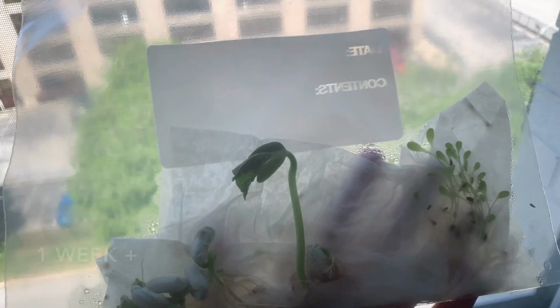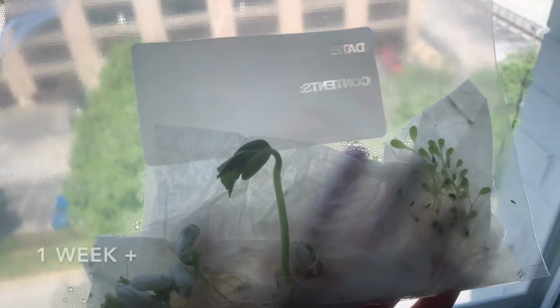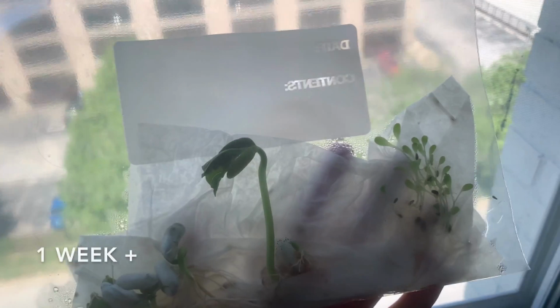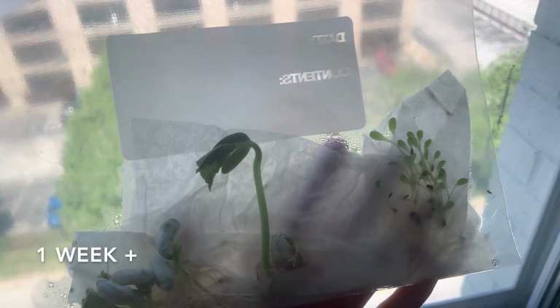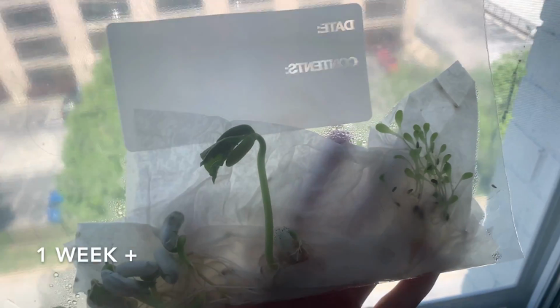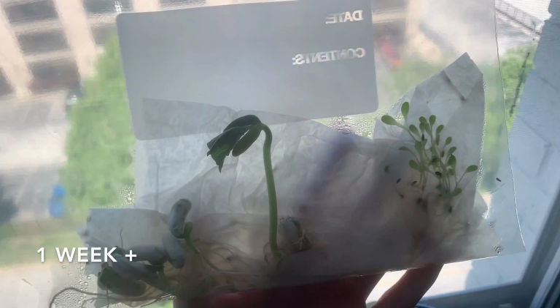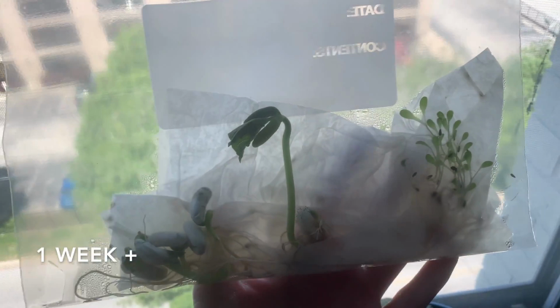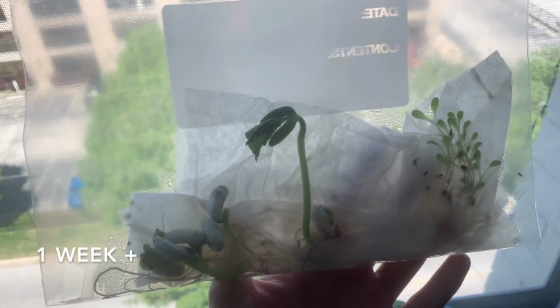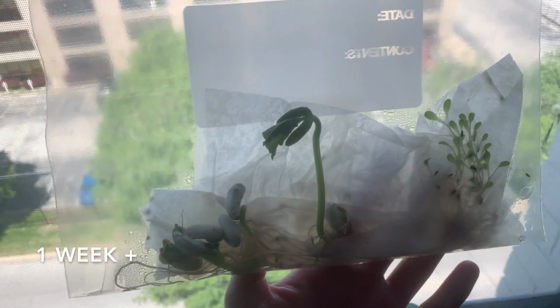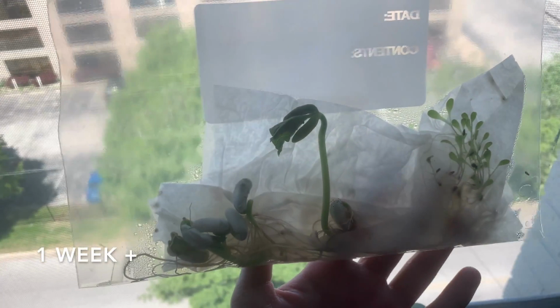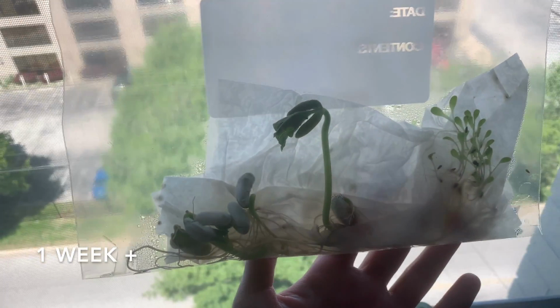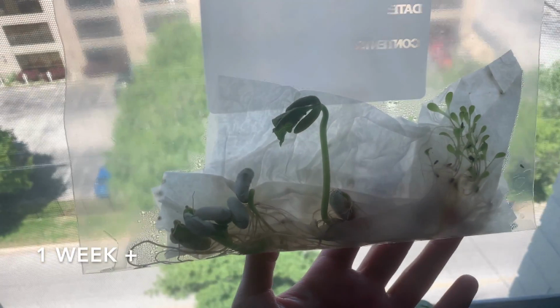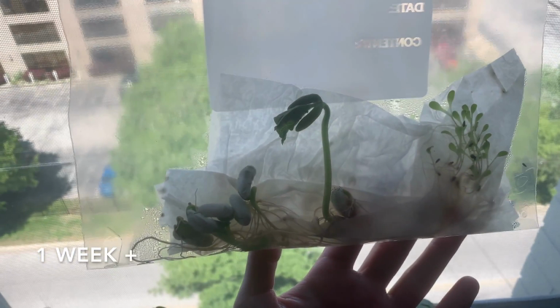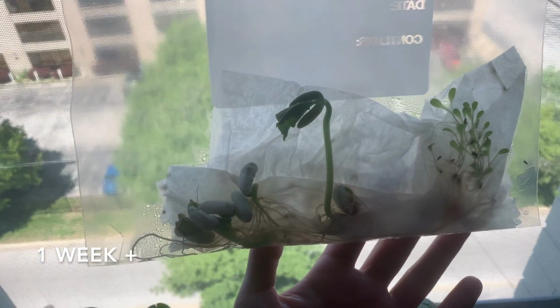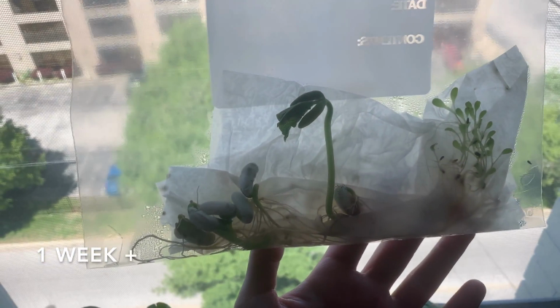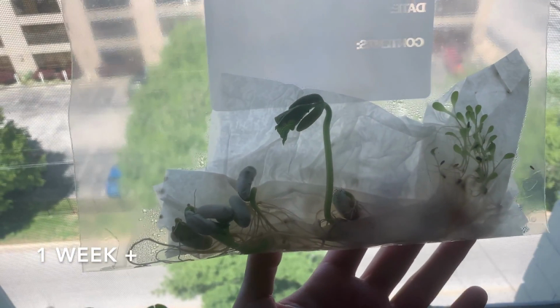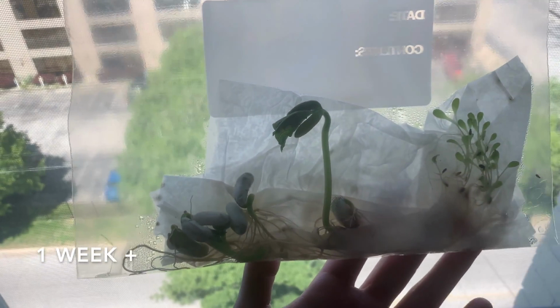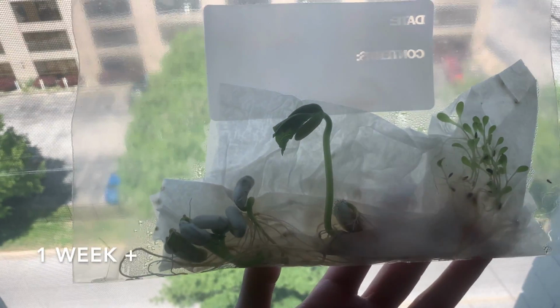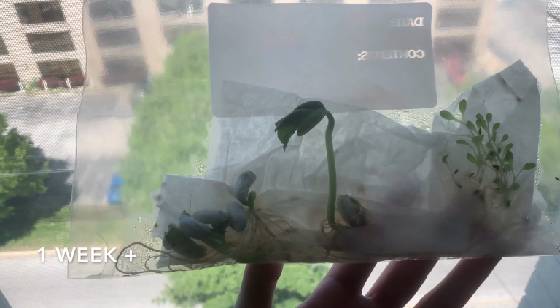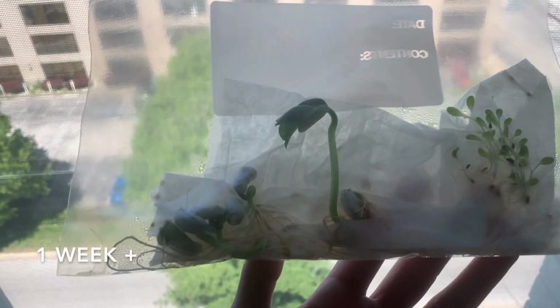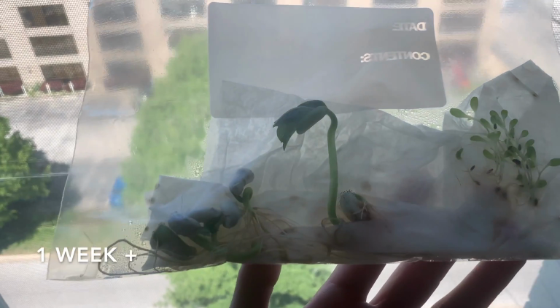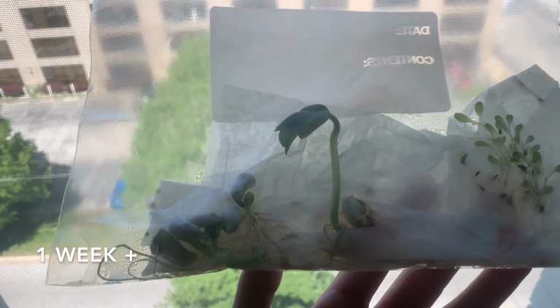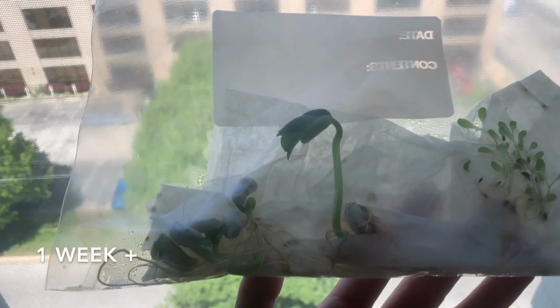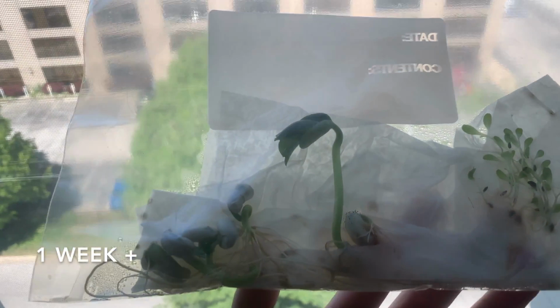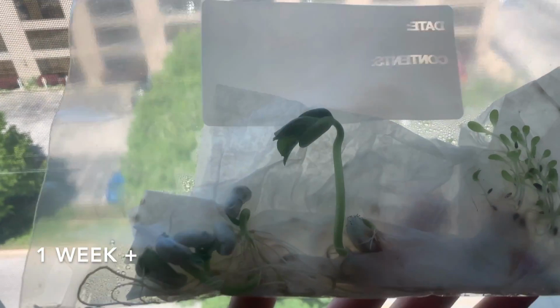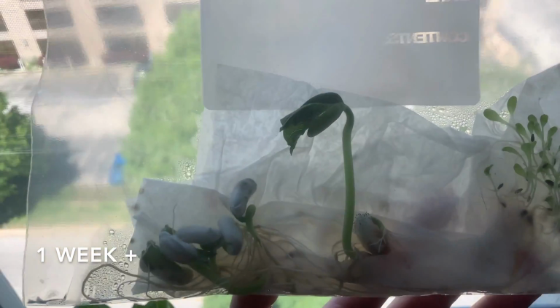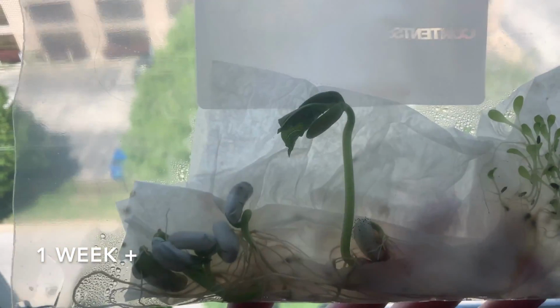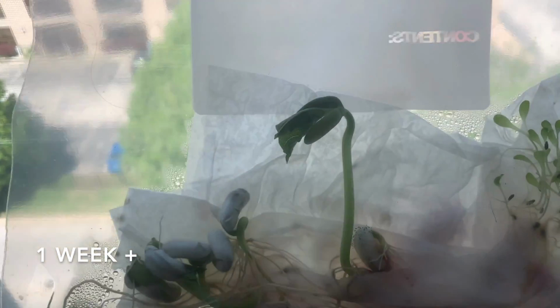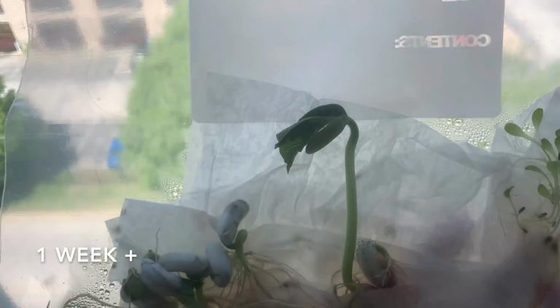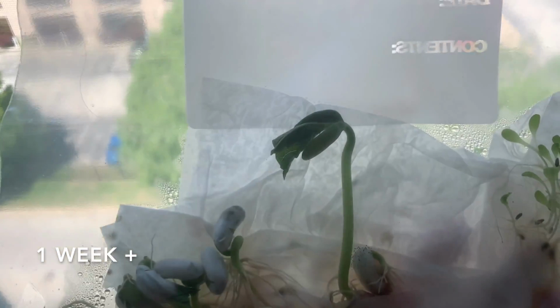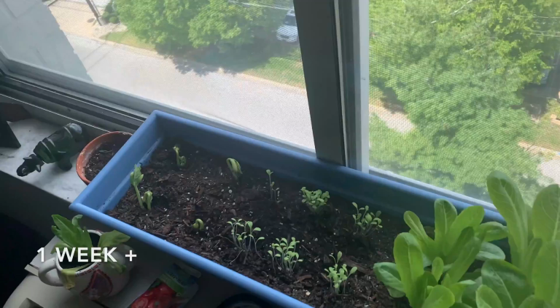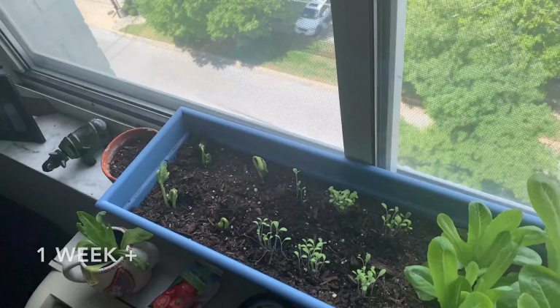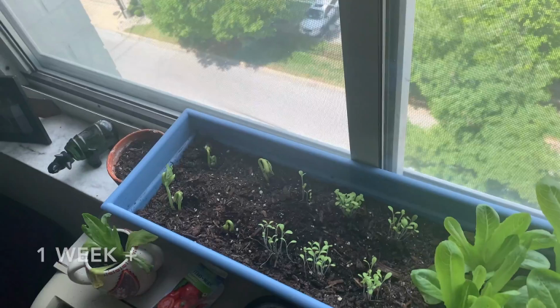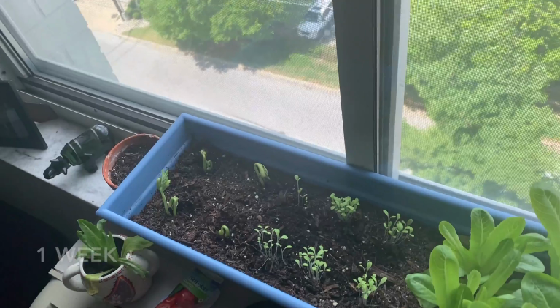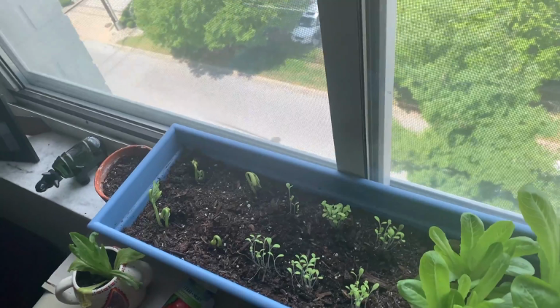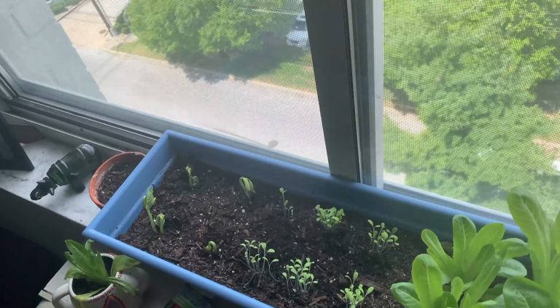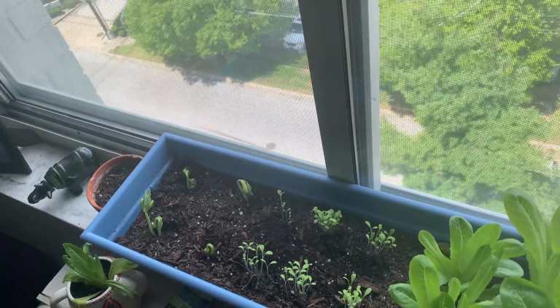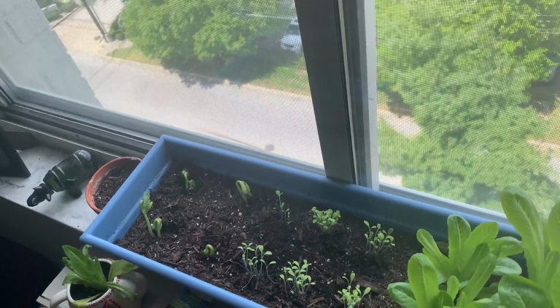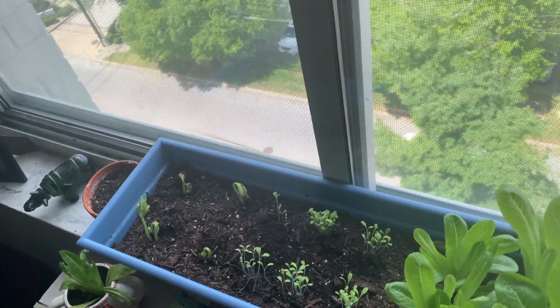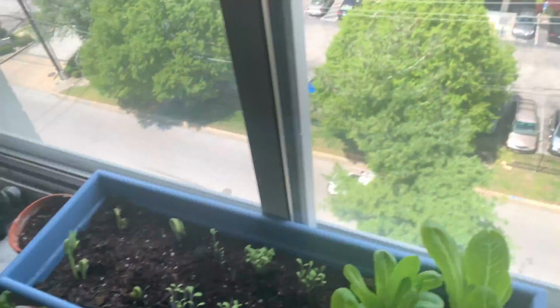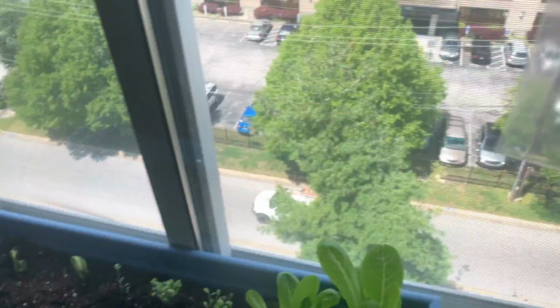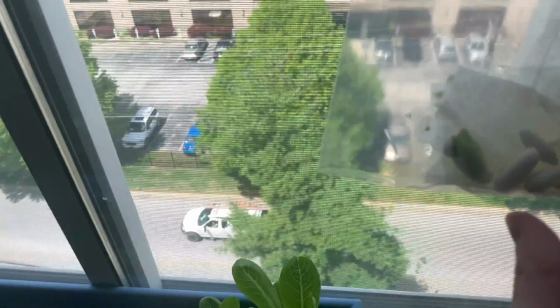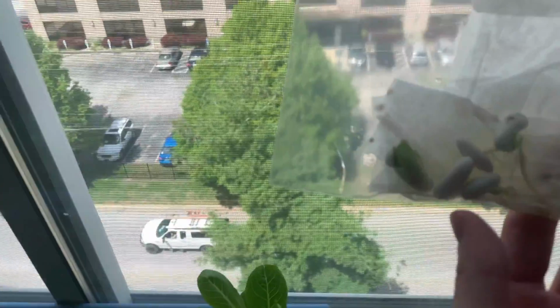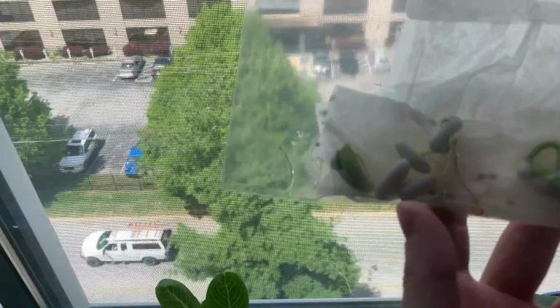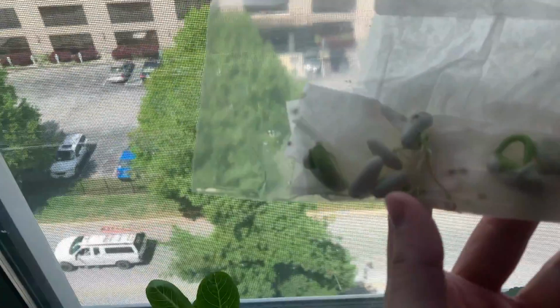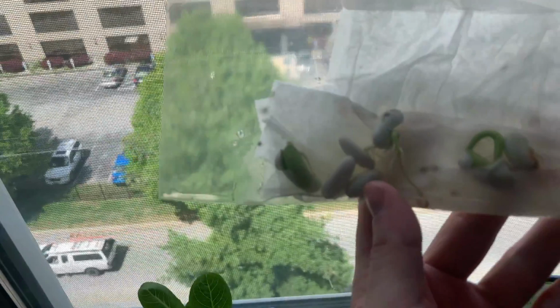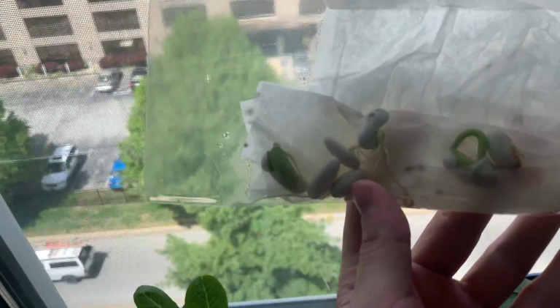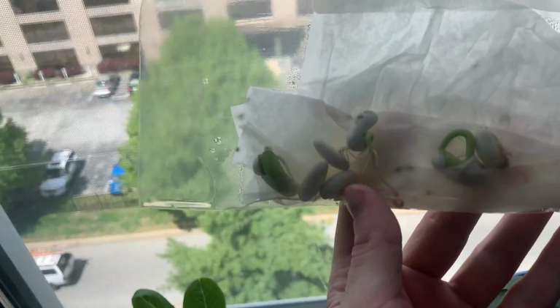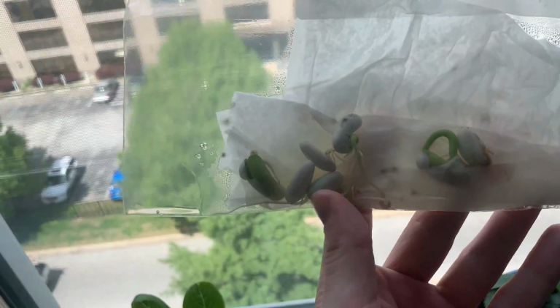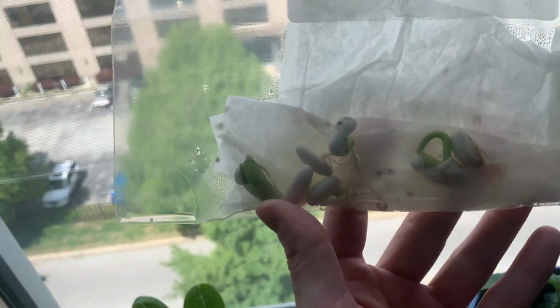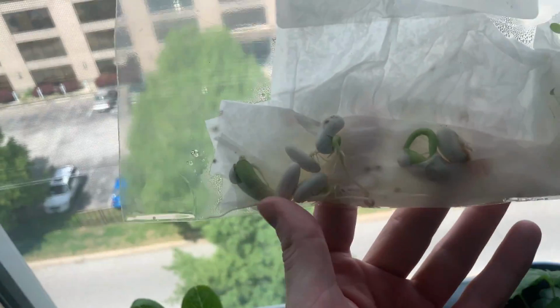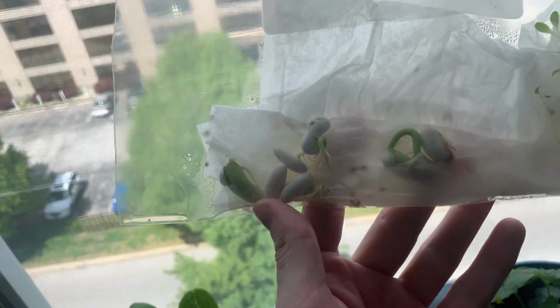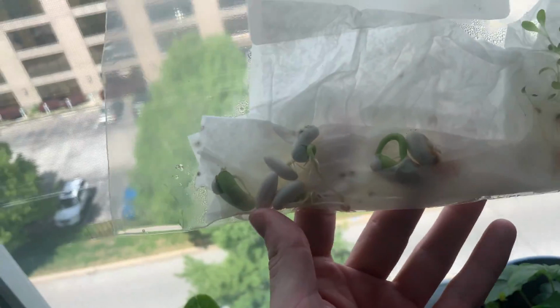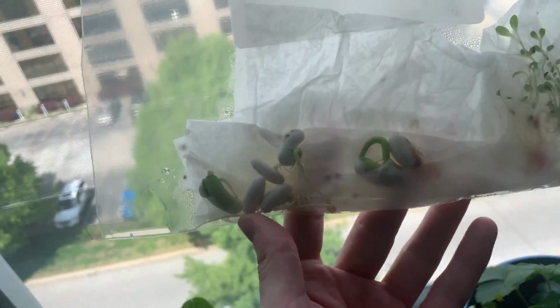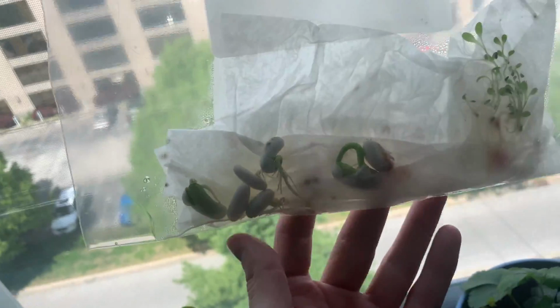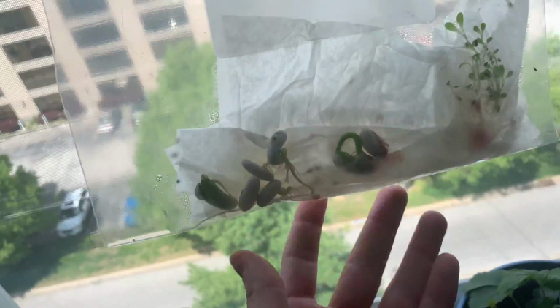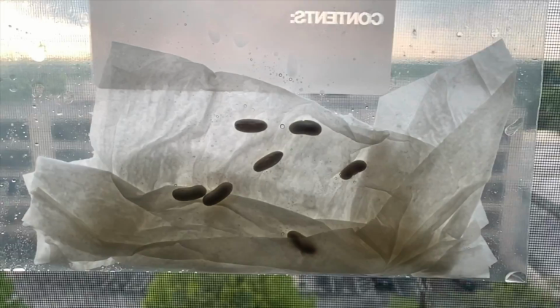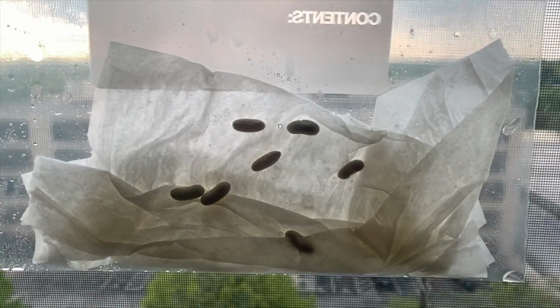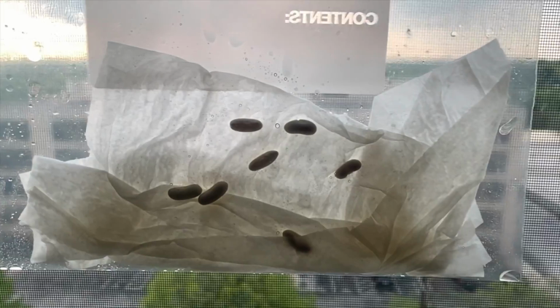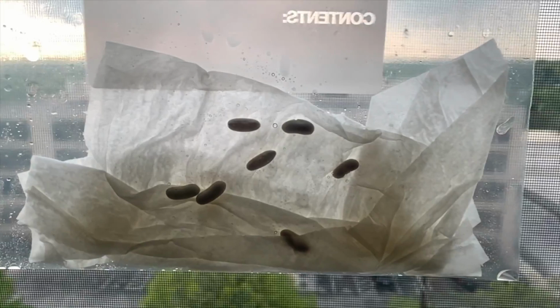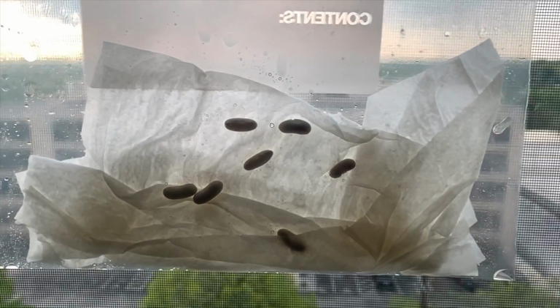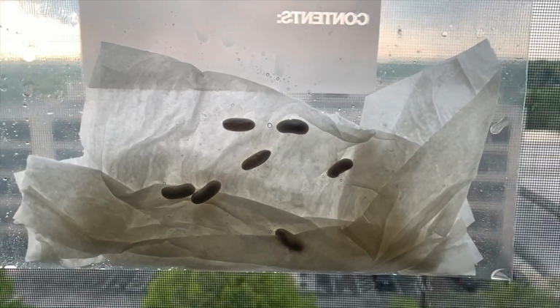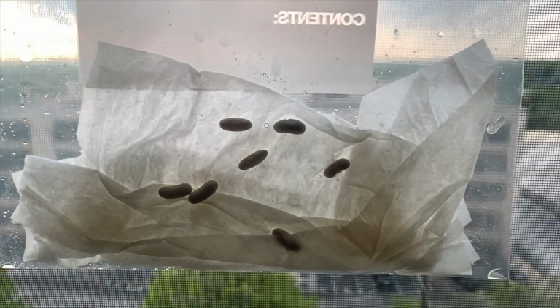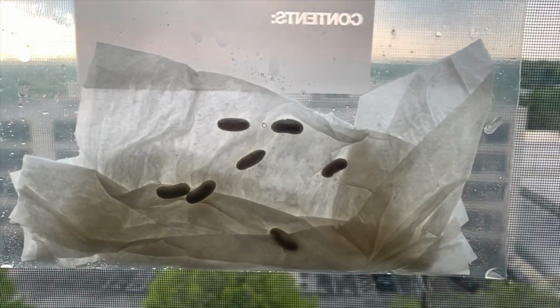It's been over a week and our plants have grown so much. This is such an awesome way to explore plant growth from your window at home.